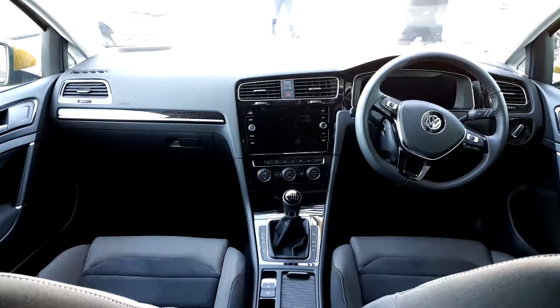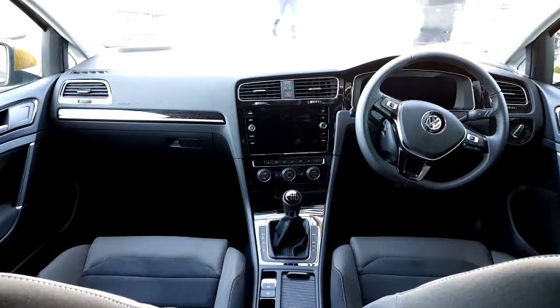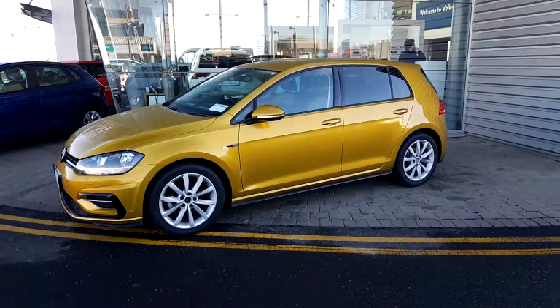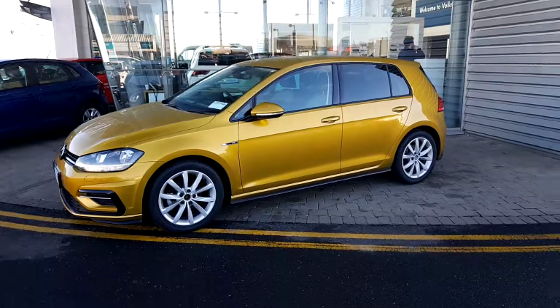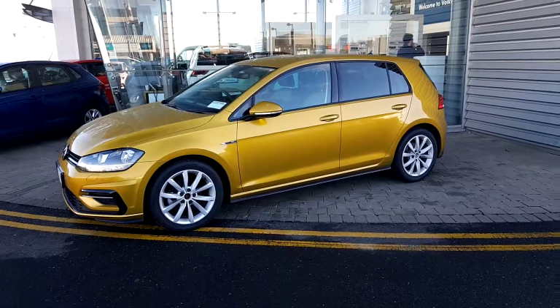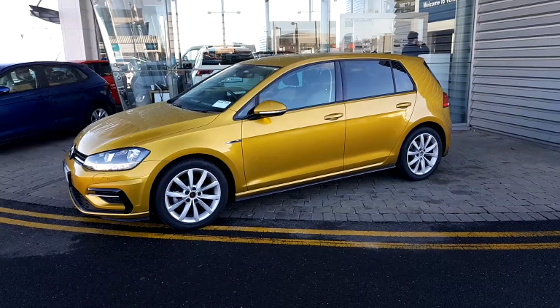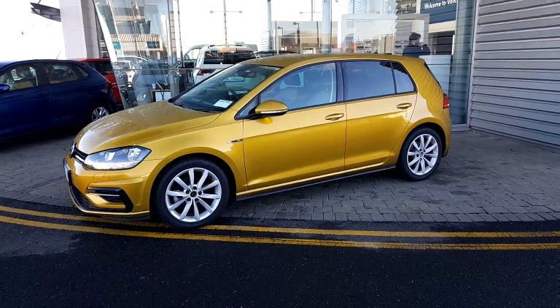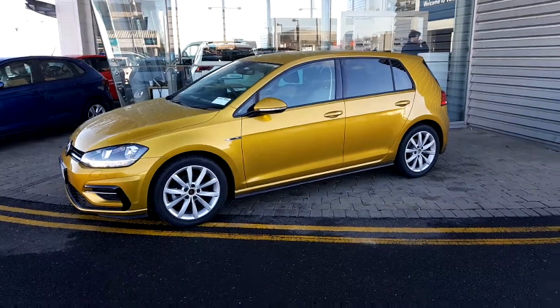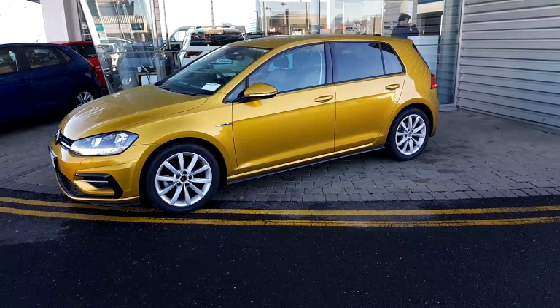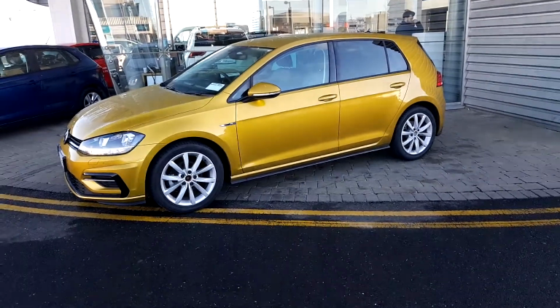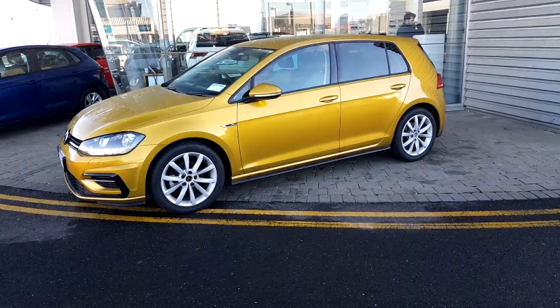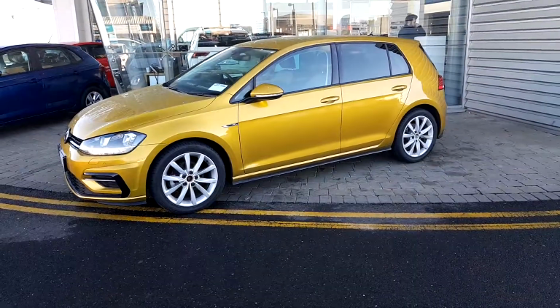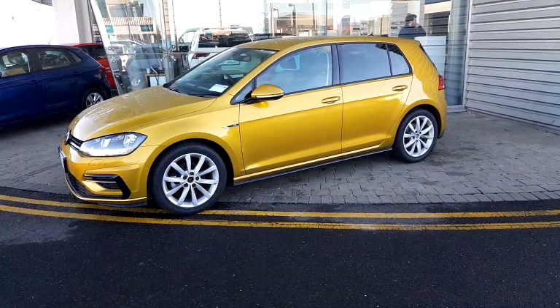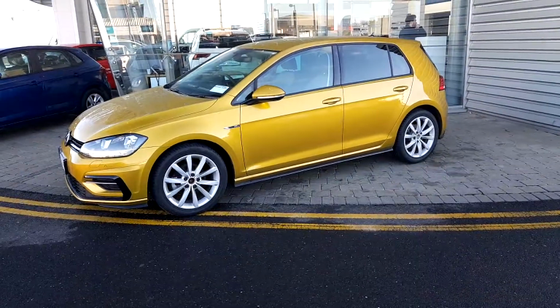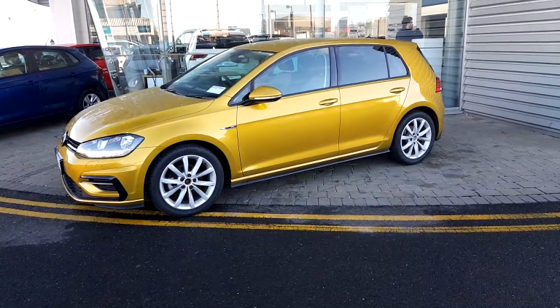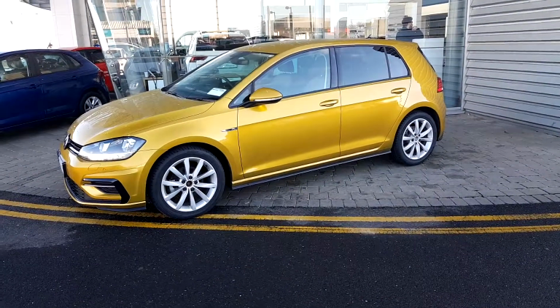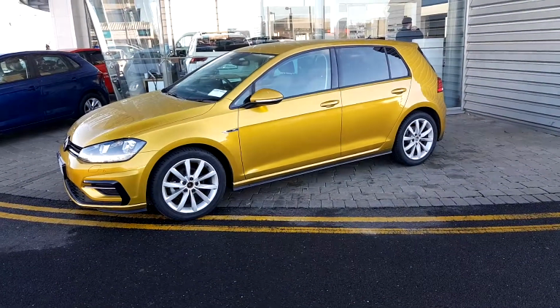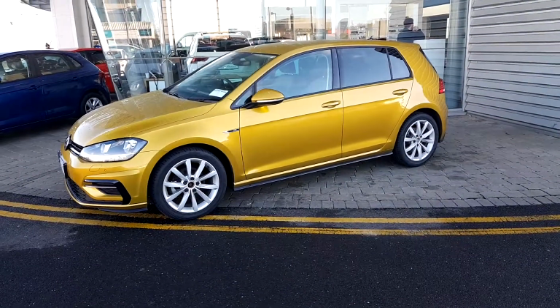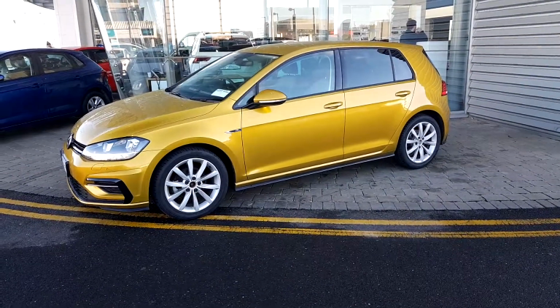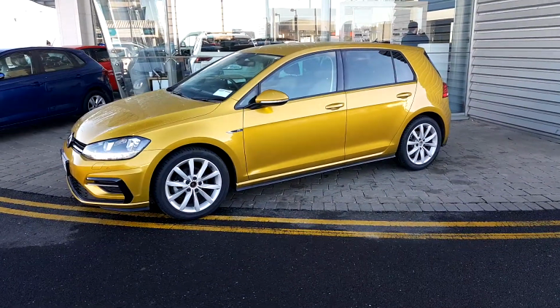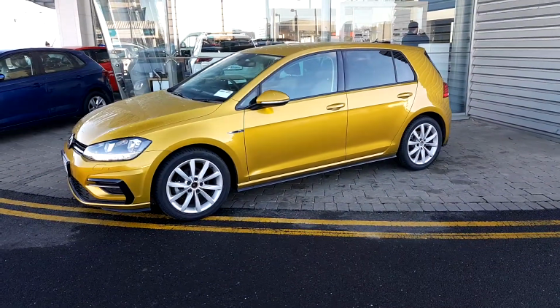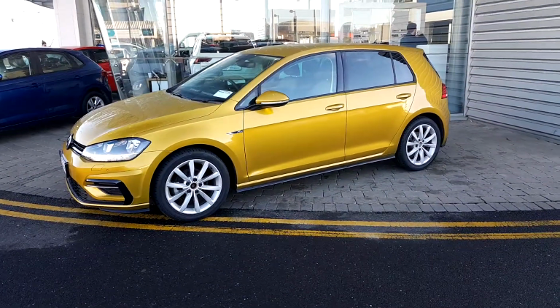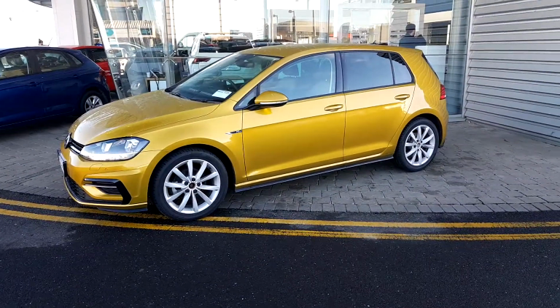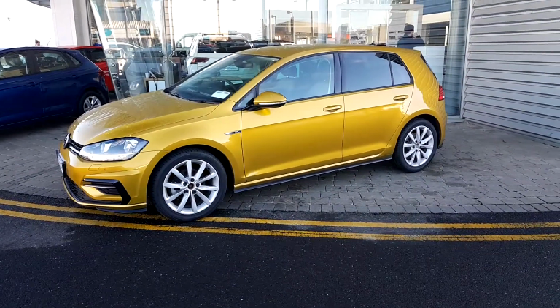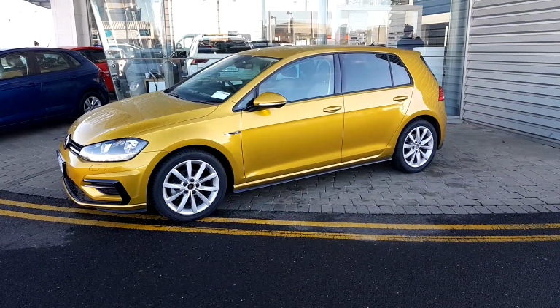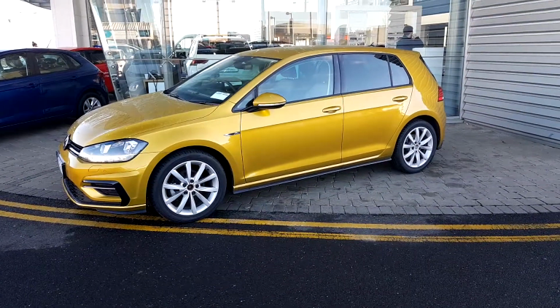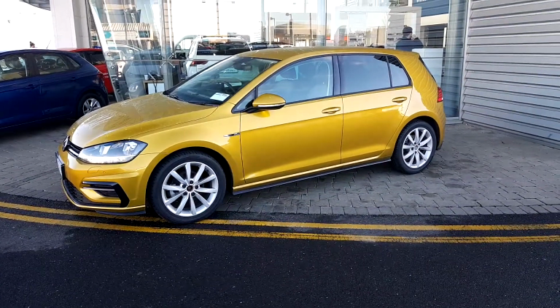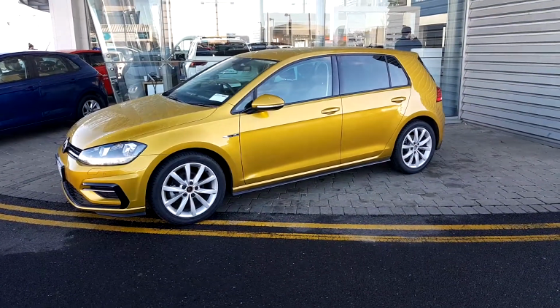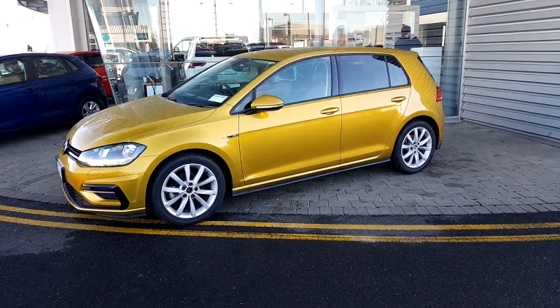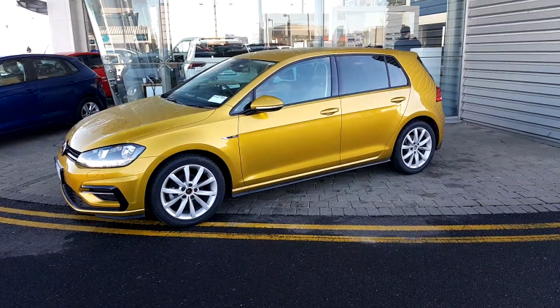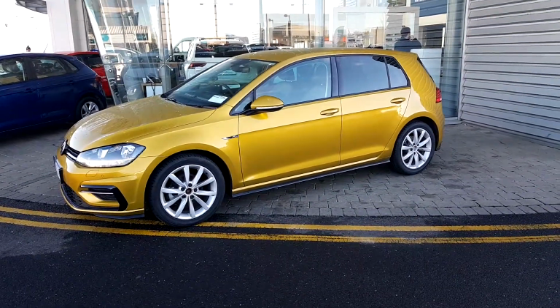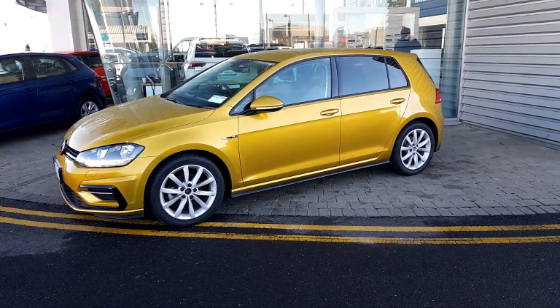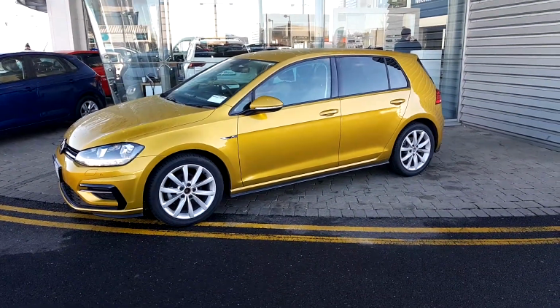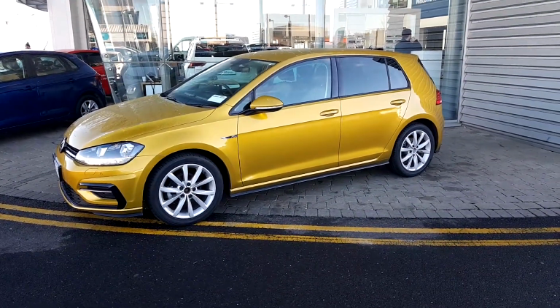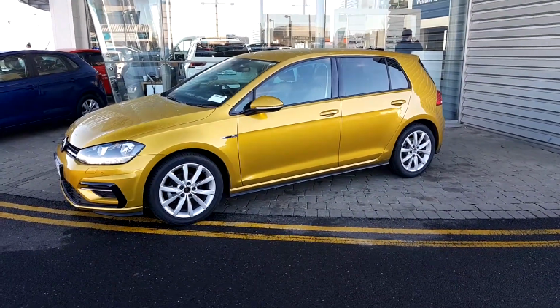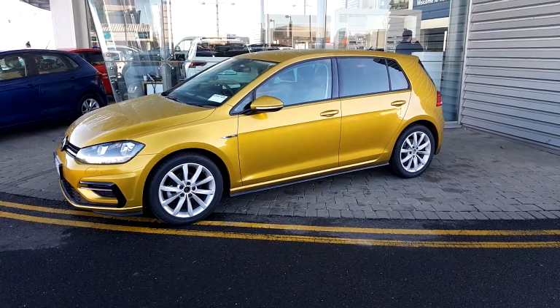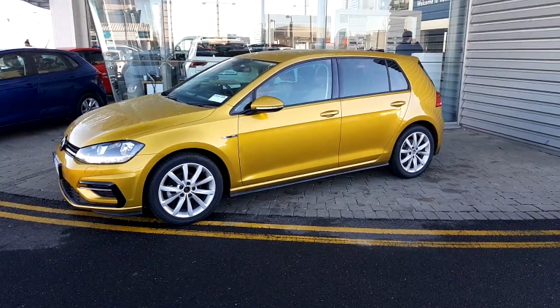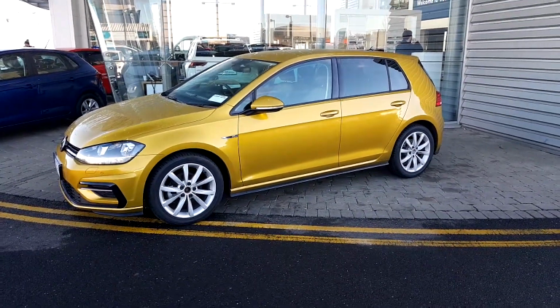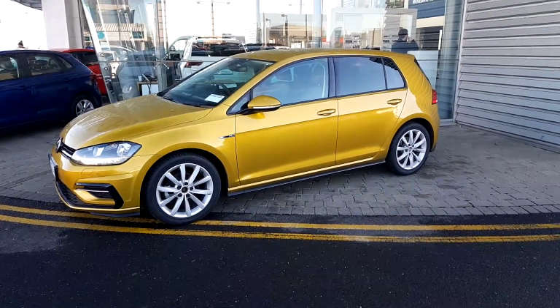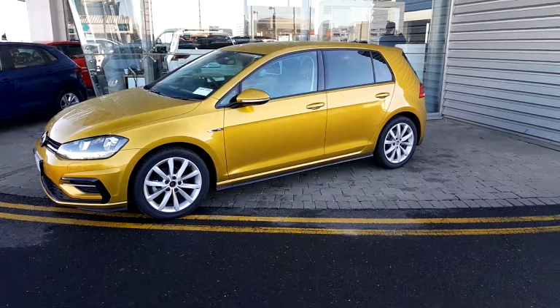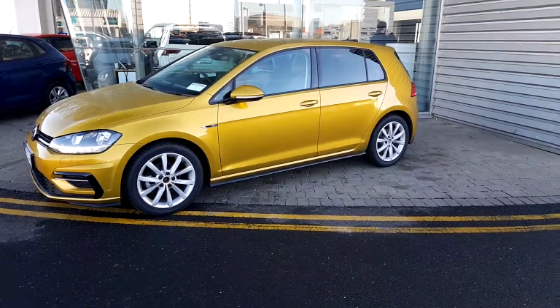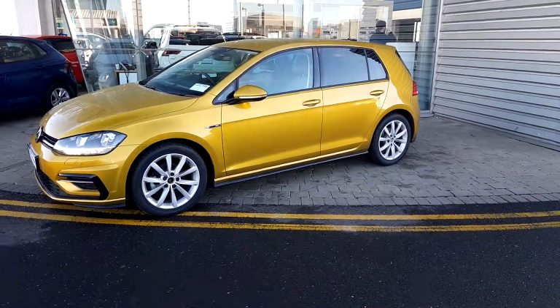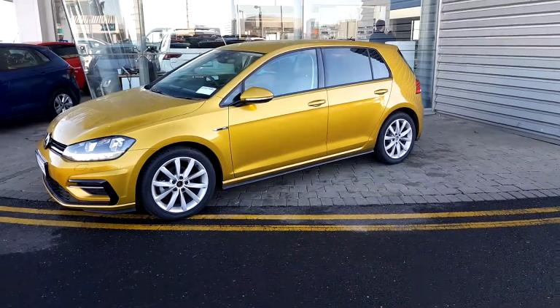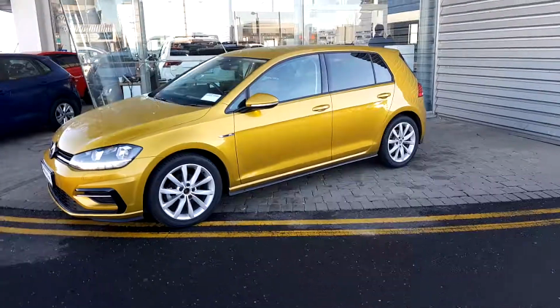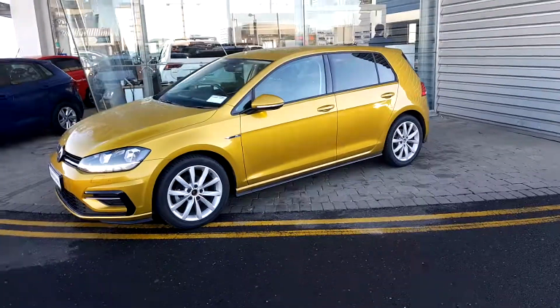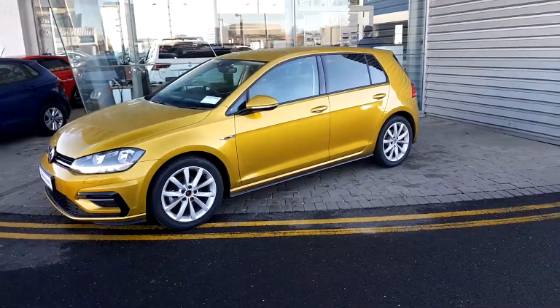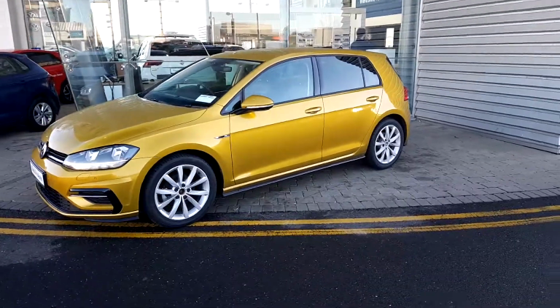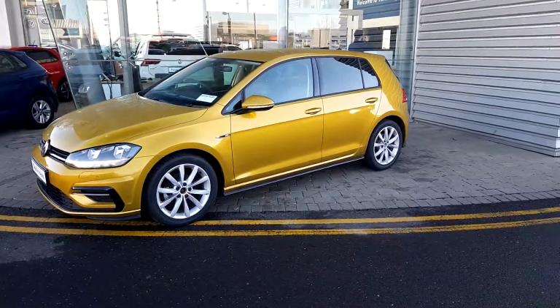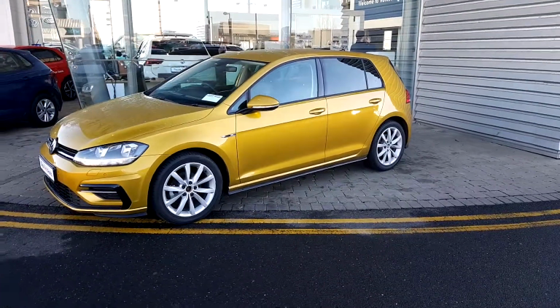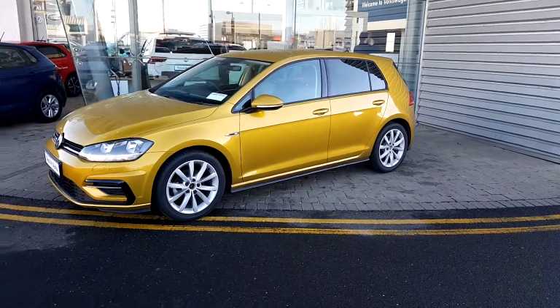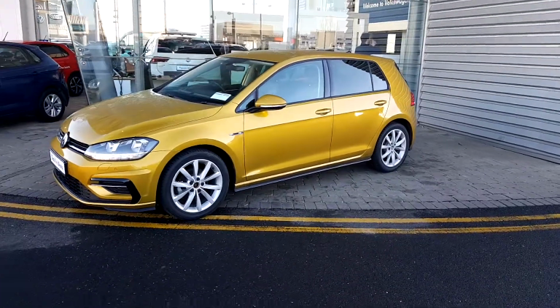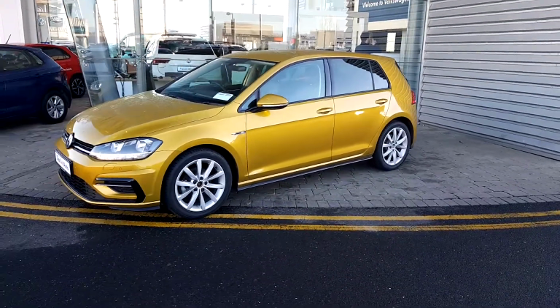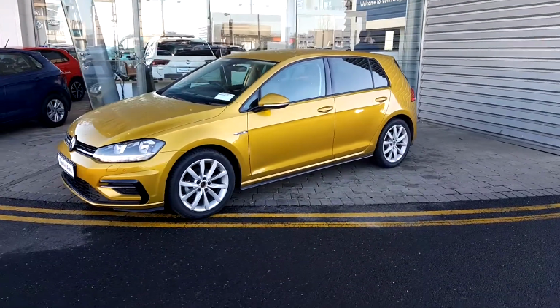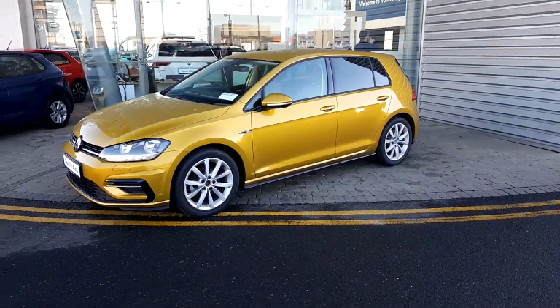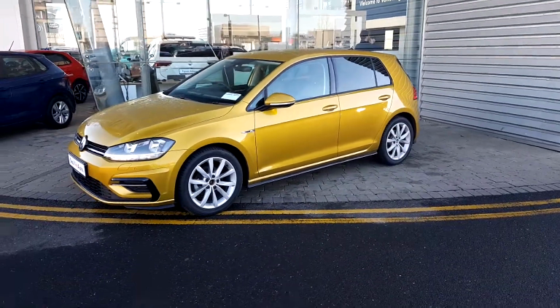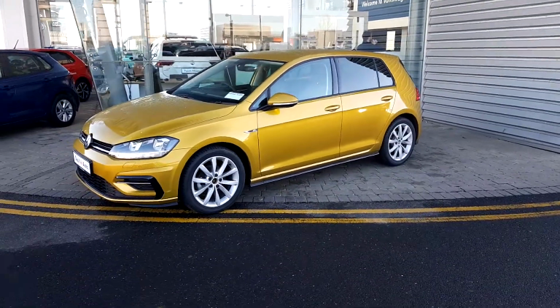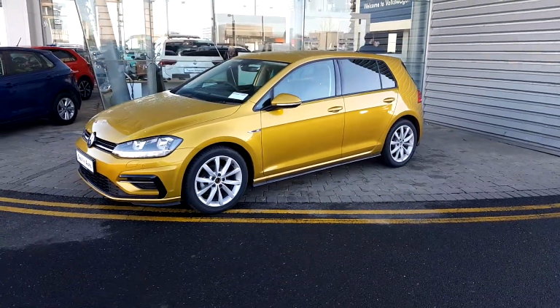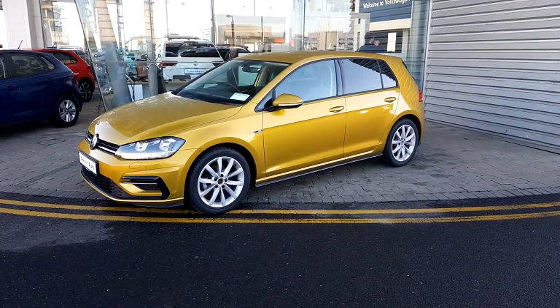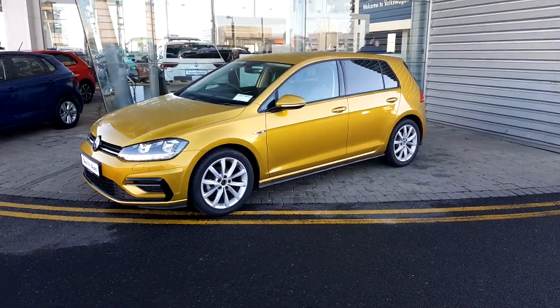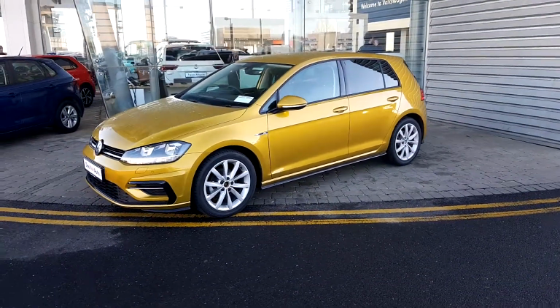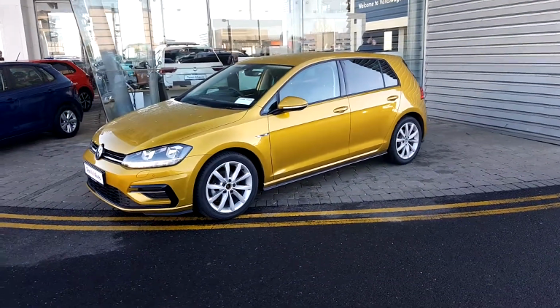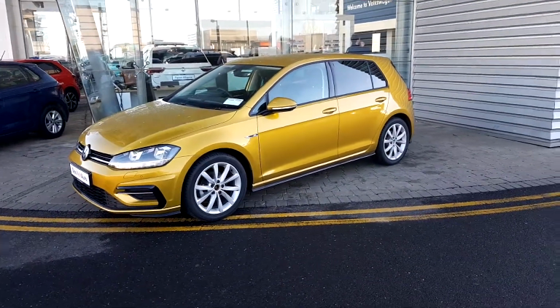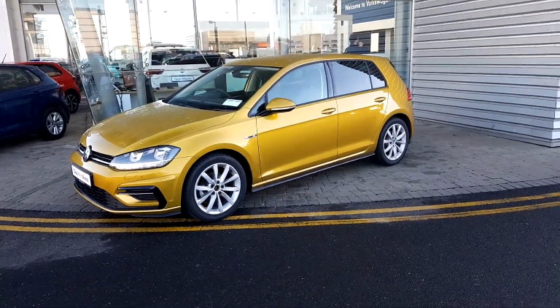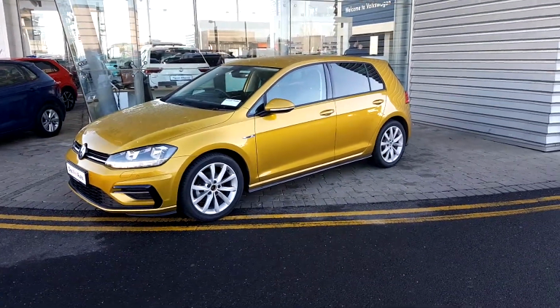Alright guys, that is our 1A2D Golf Highline with an R-line body kit — thanks a million for watching.